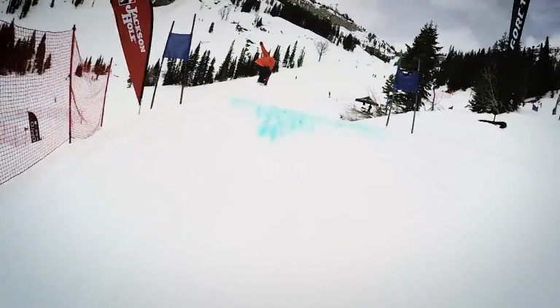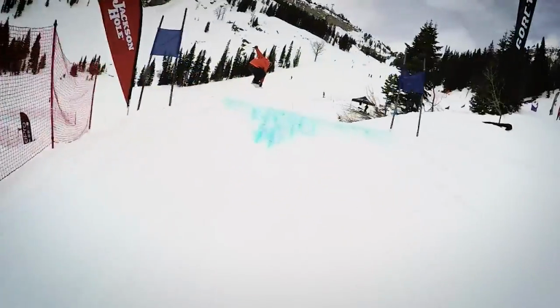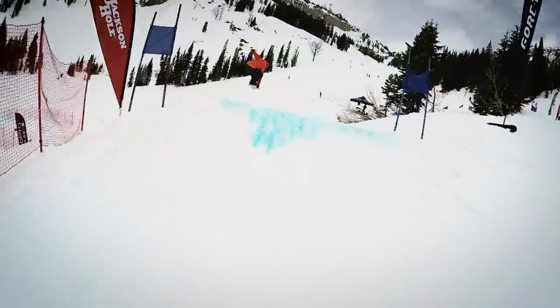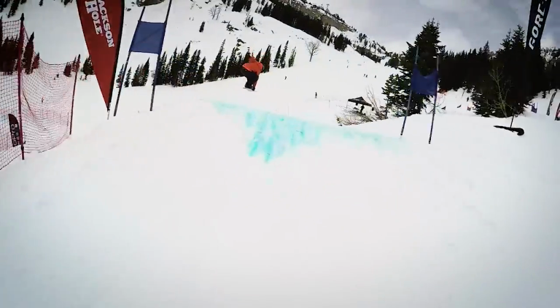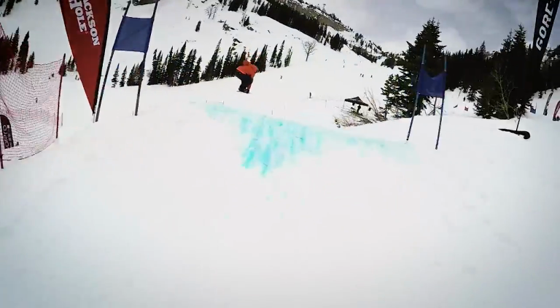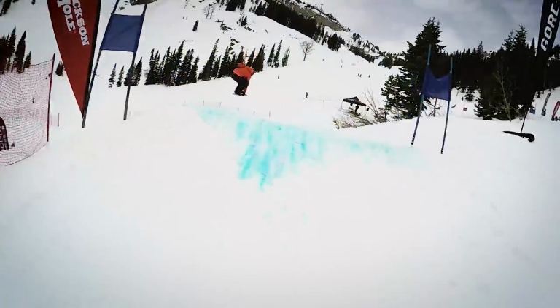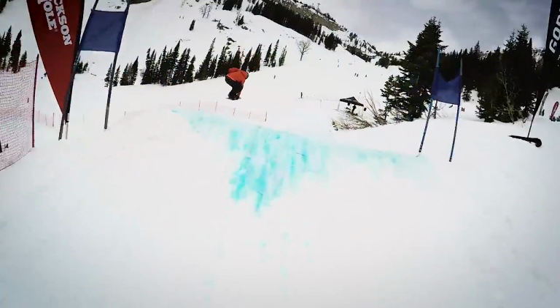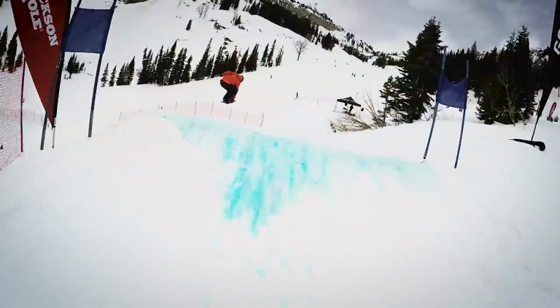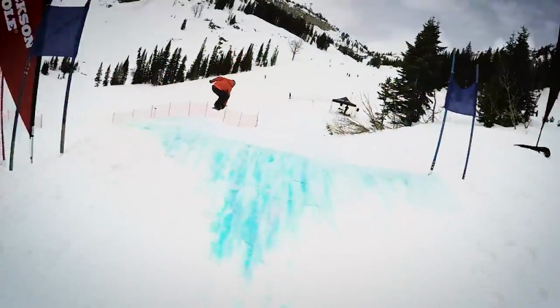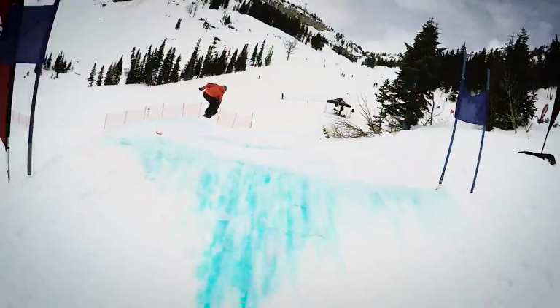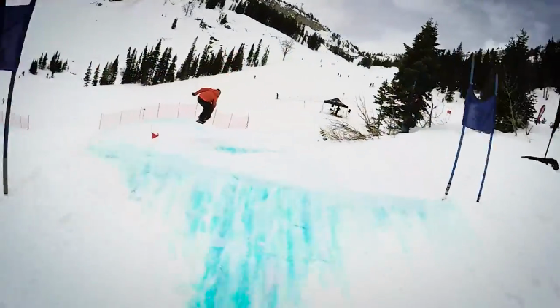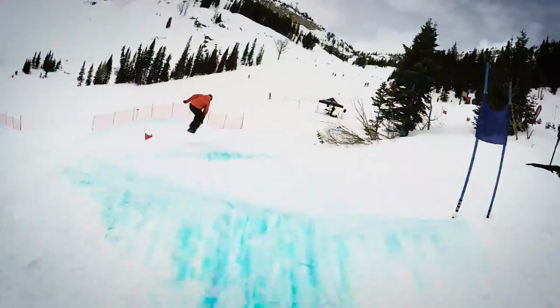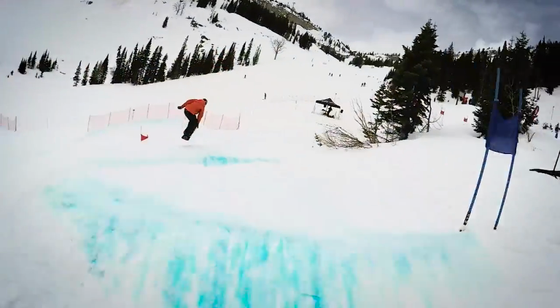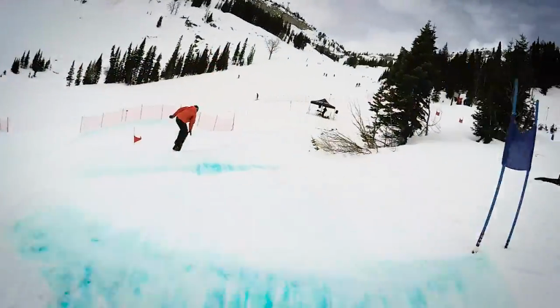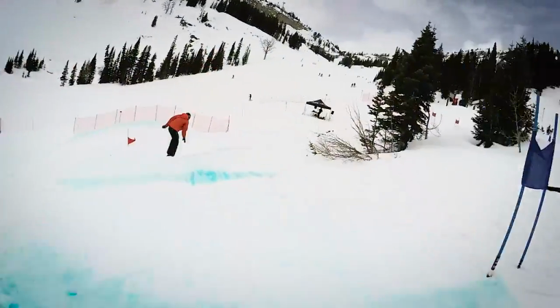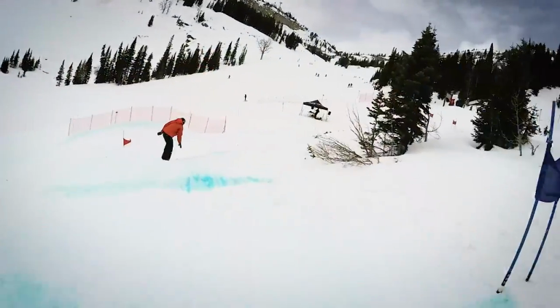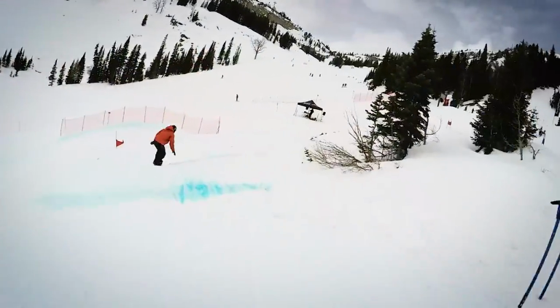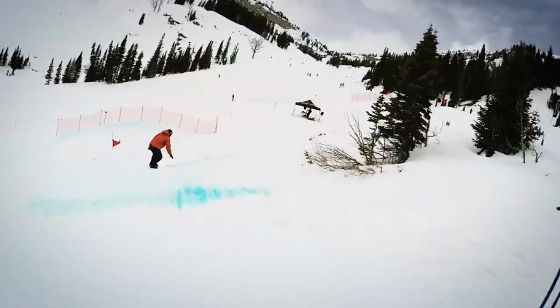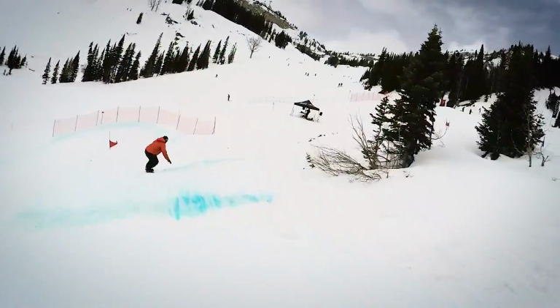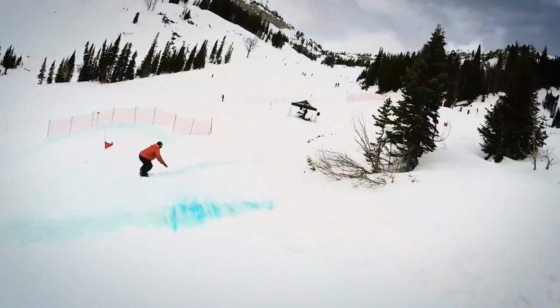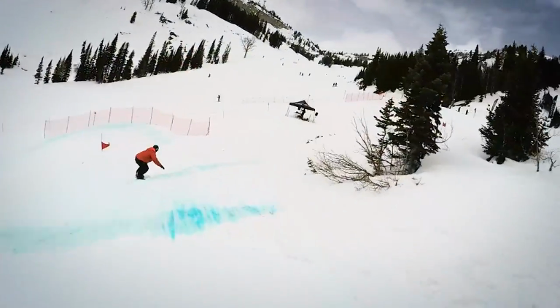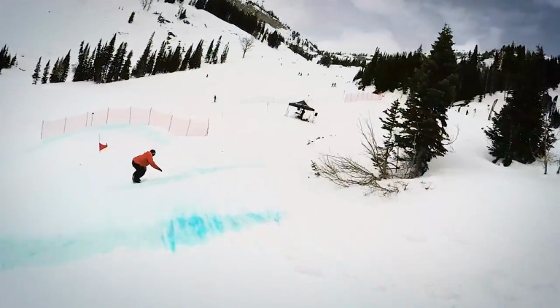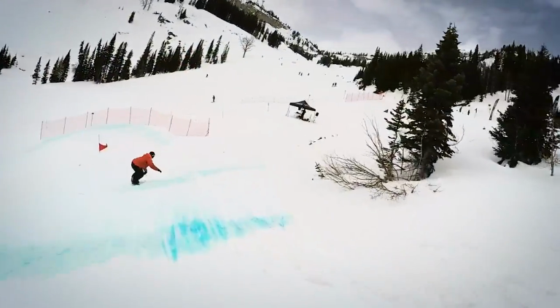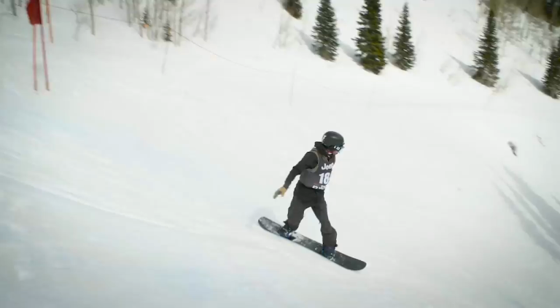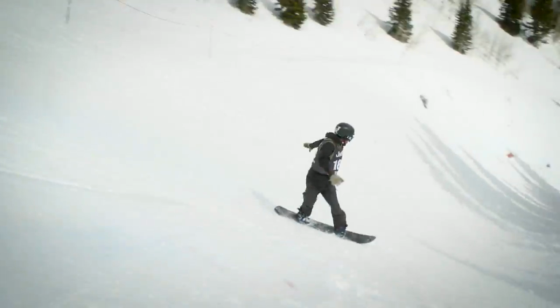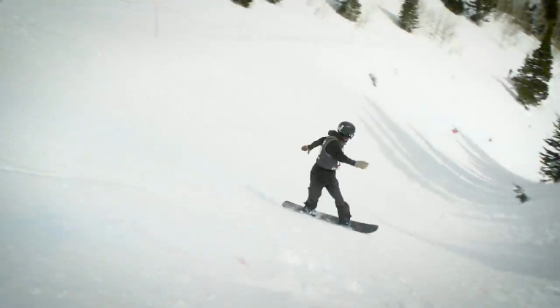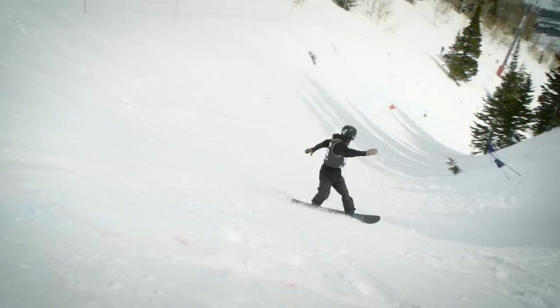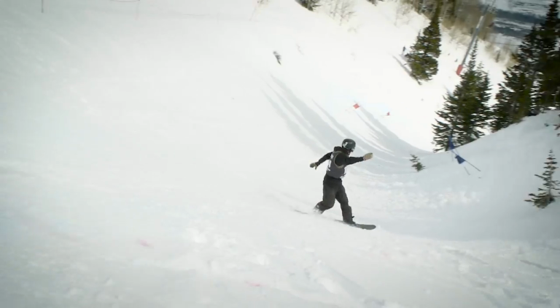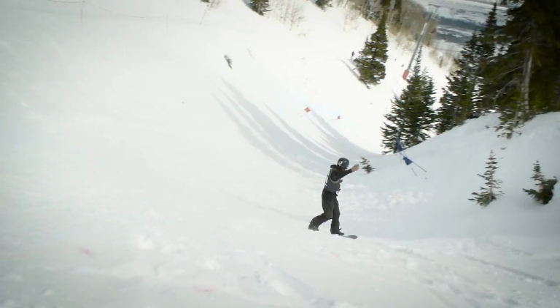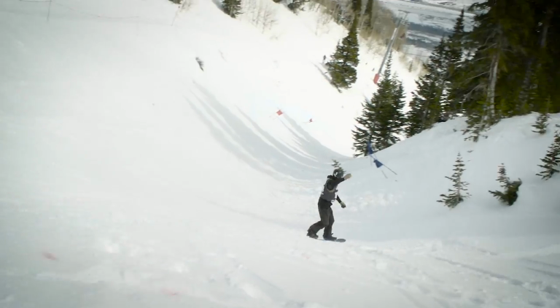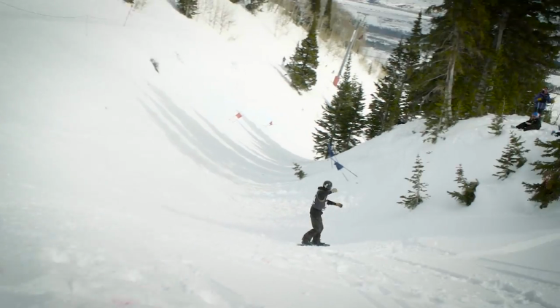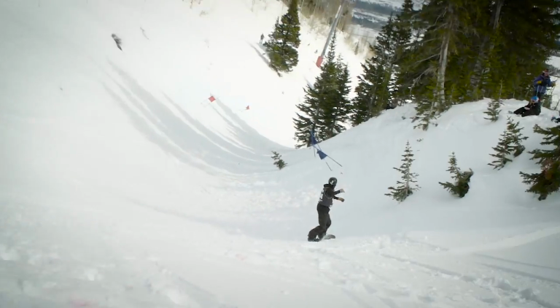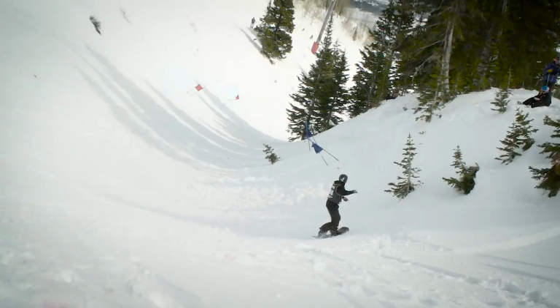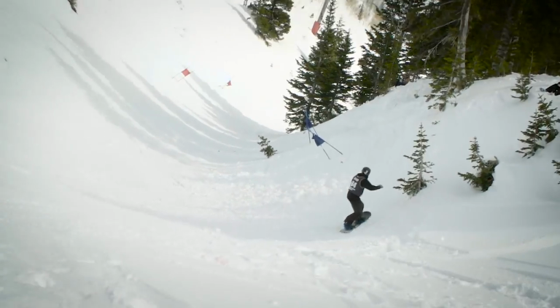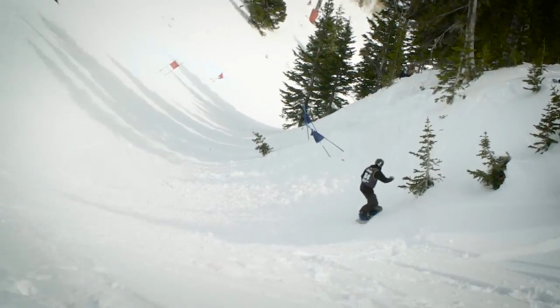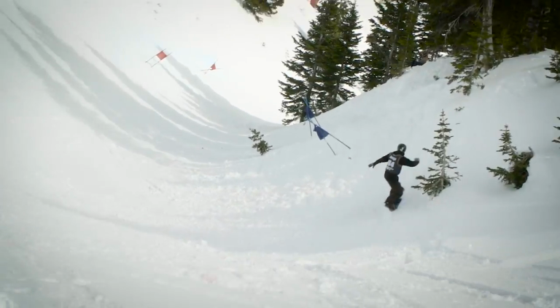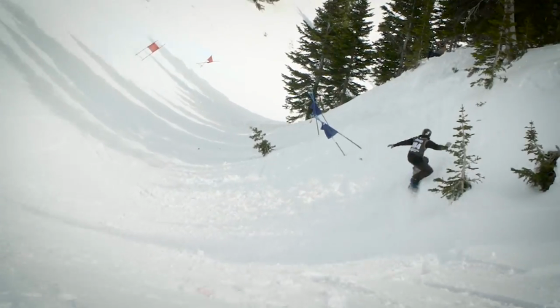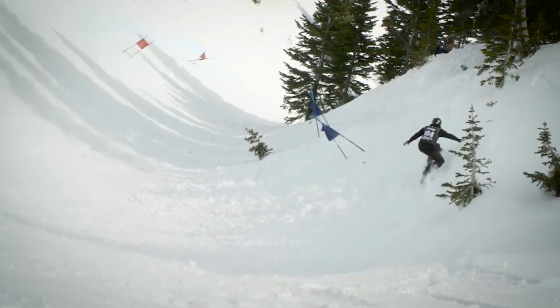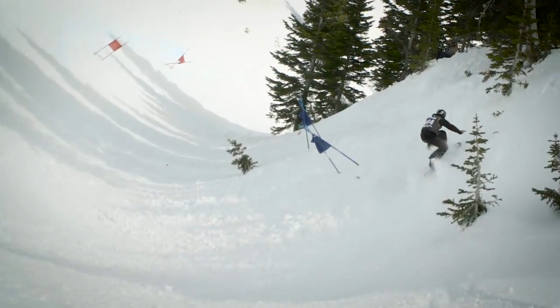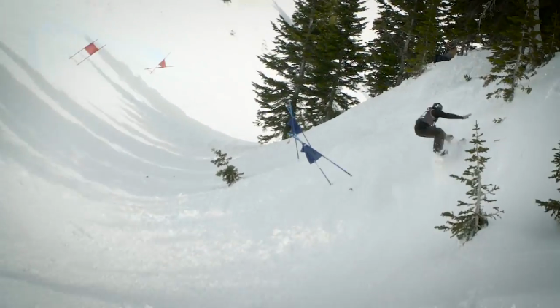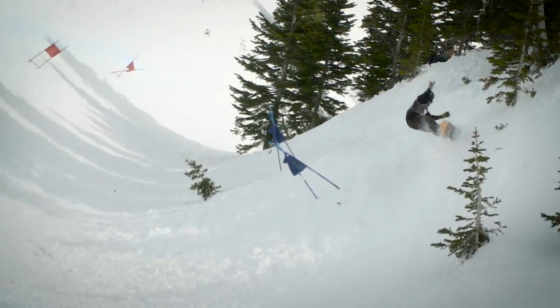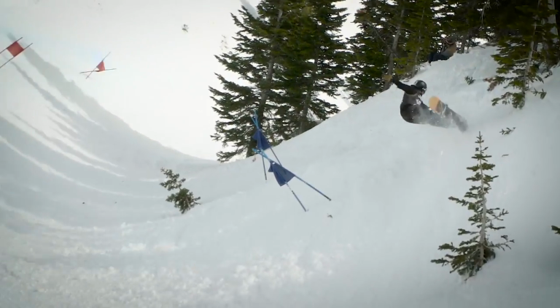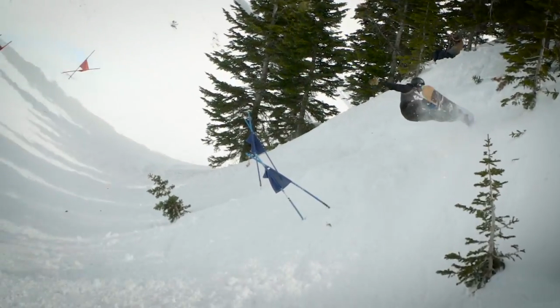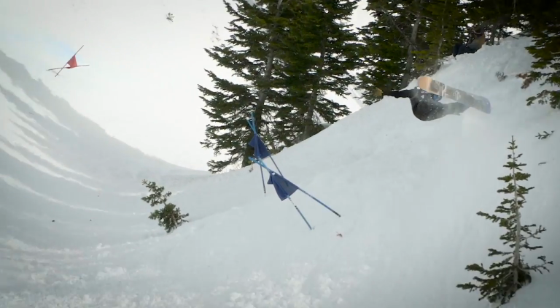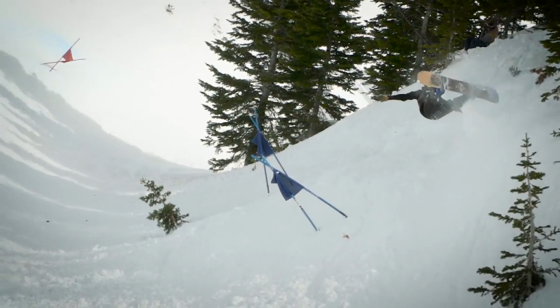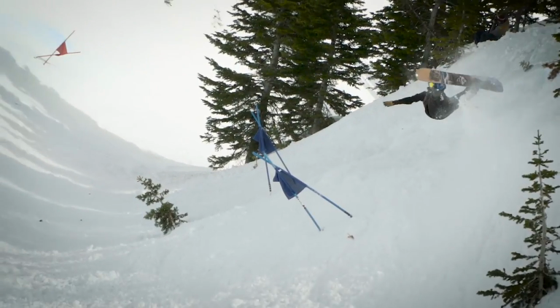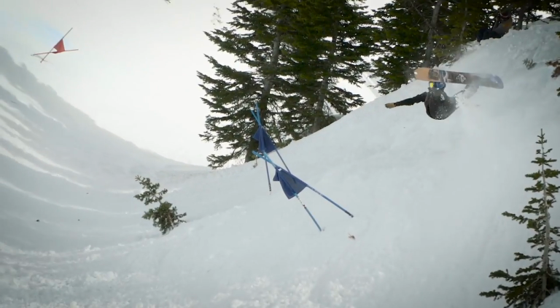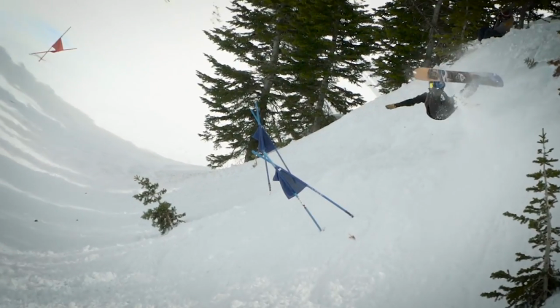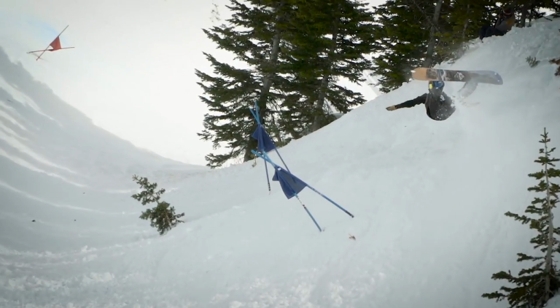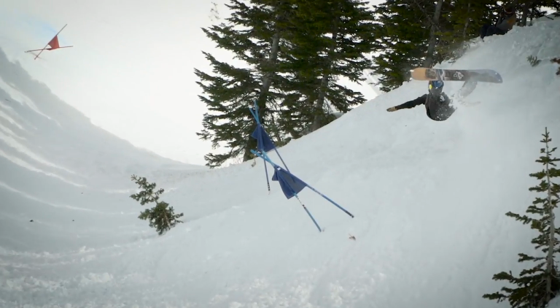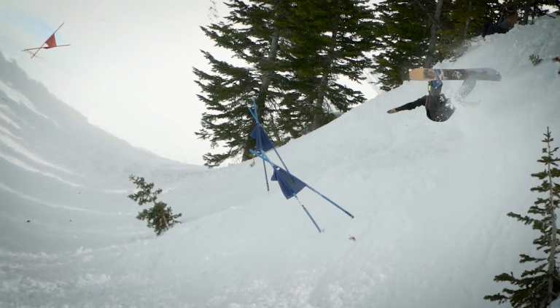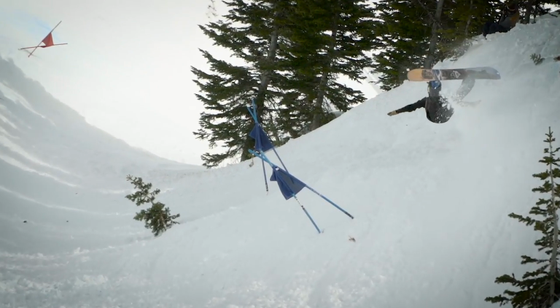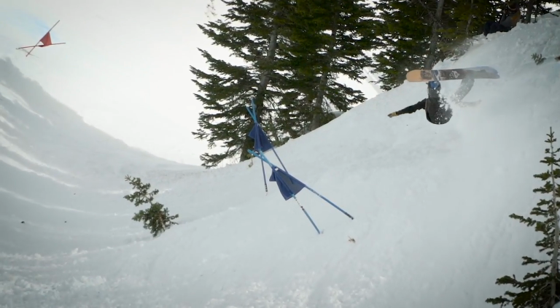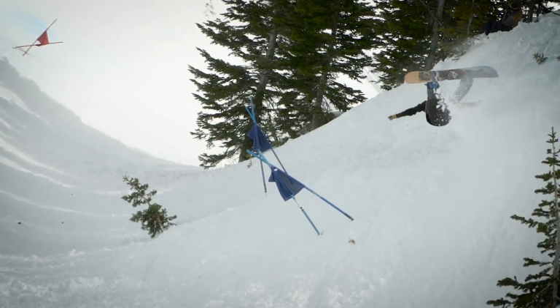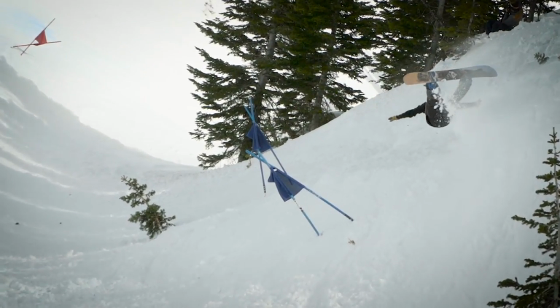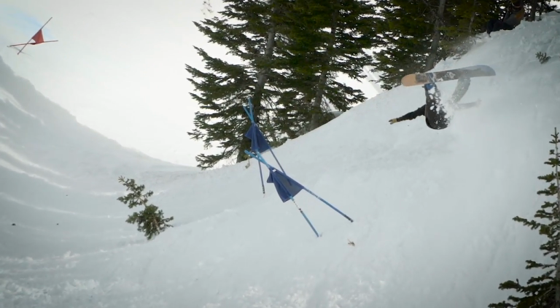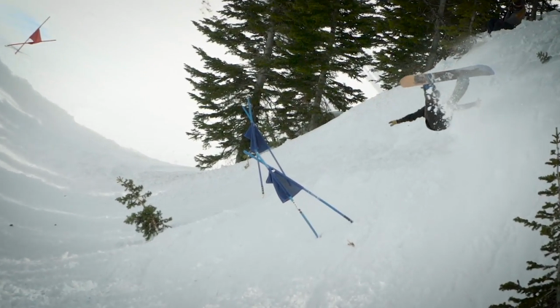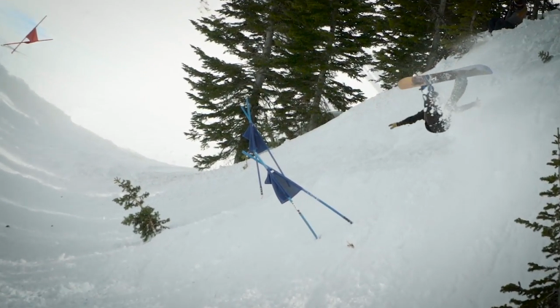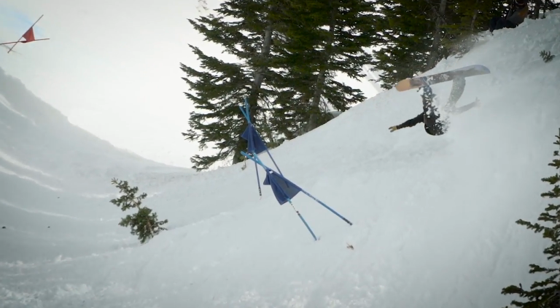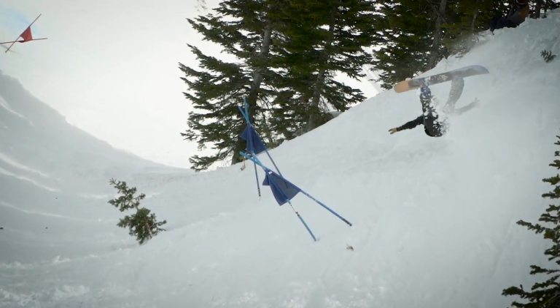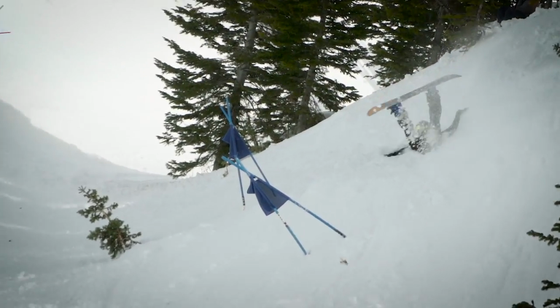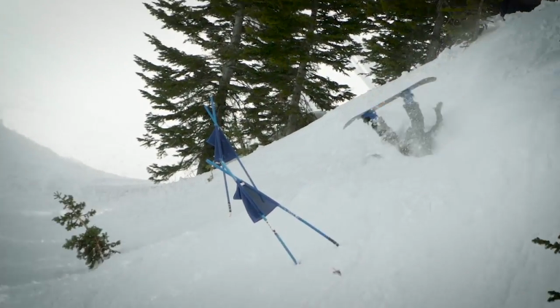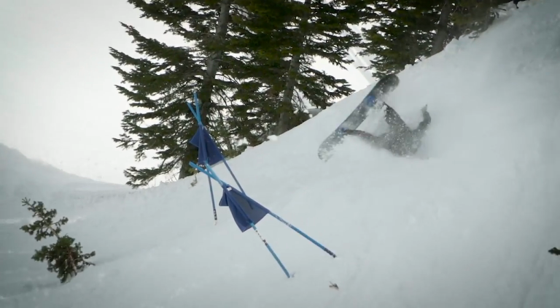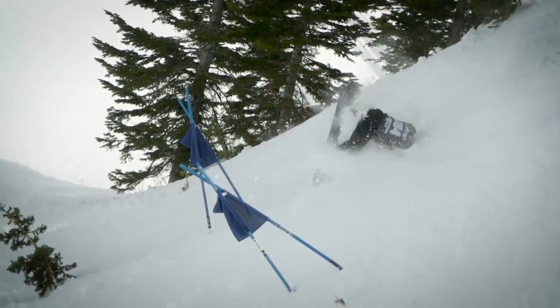There's a lot of speed in this course, and if you're not on it, you may tumble.